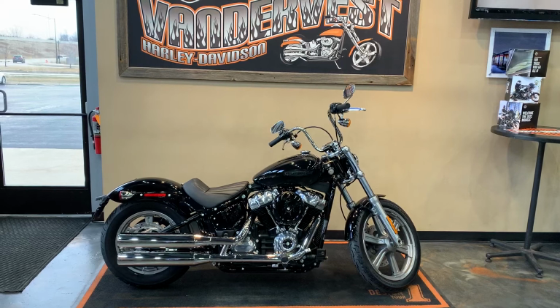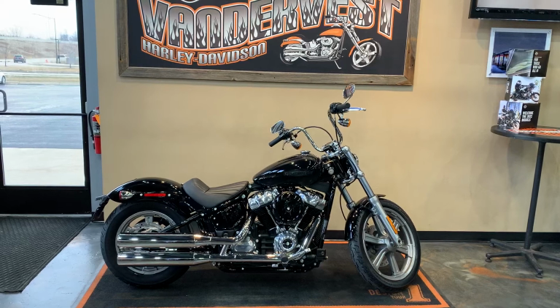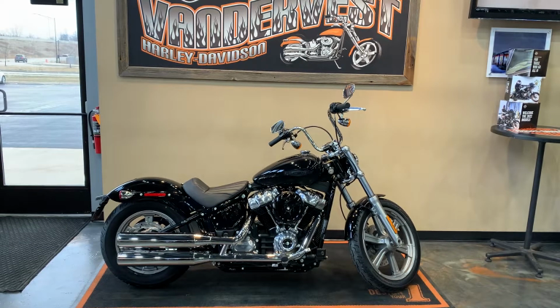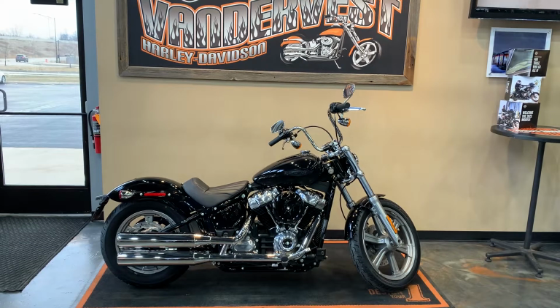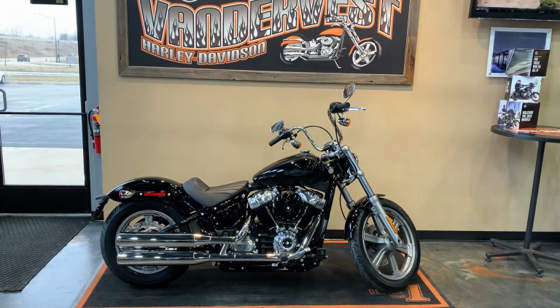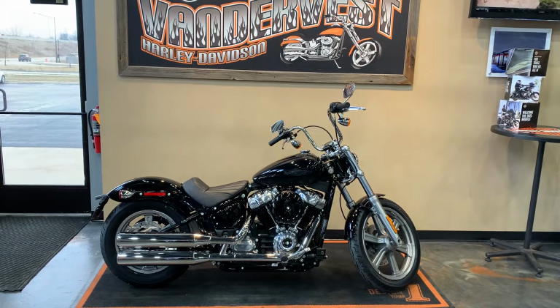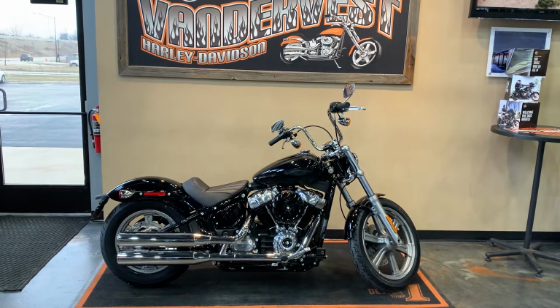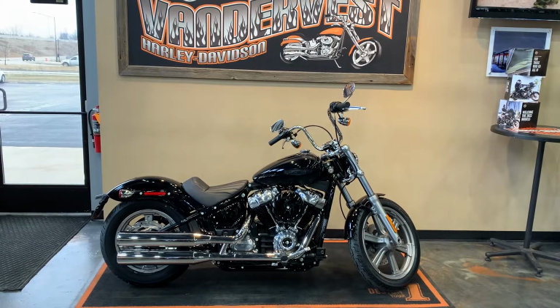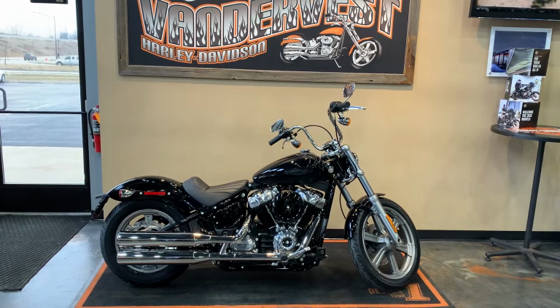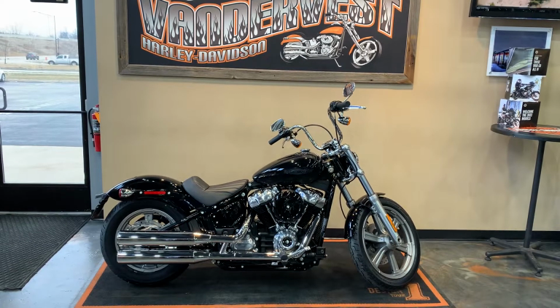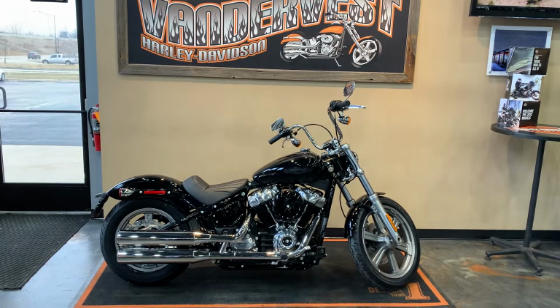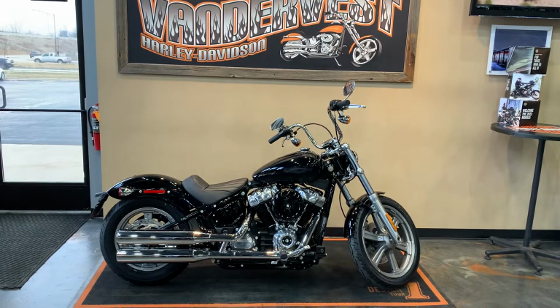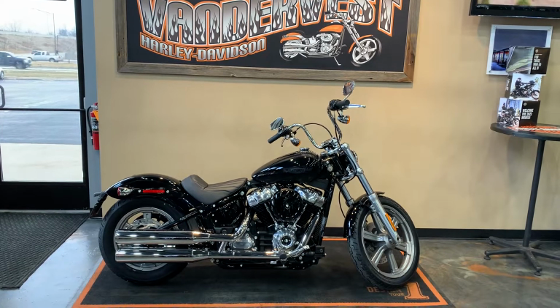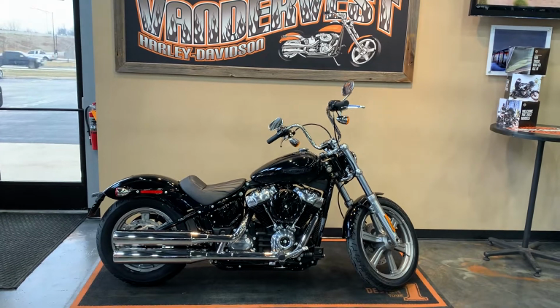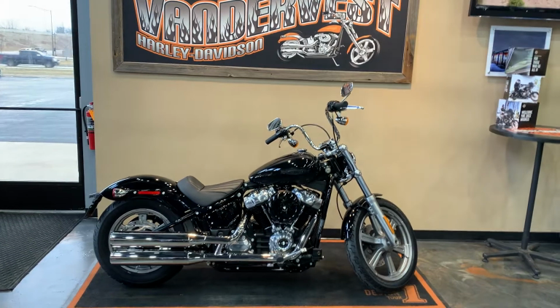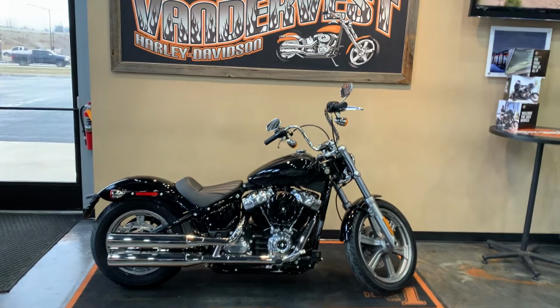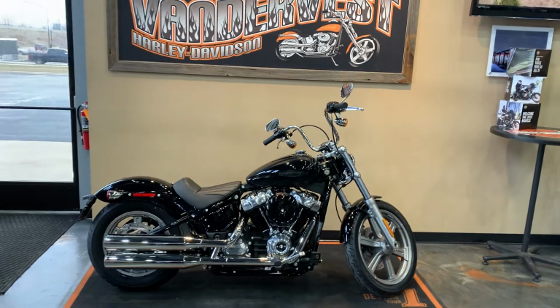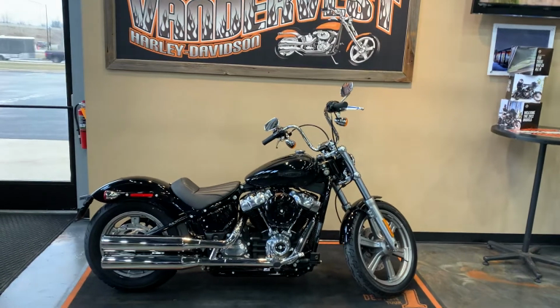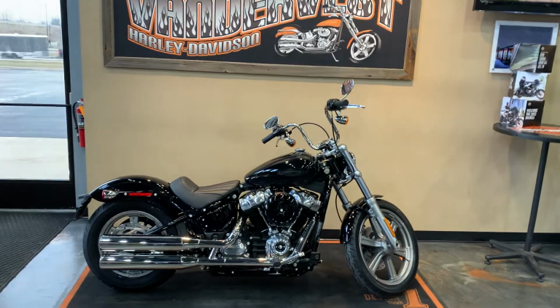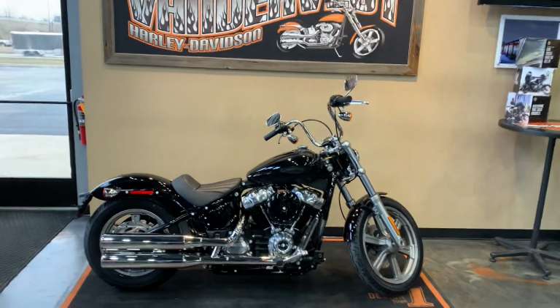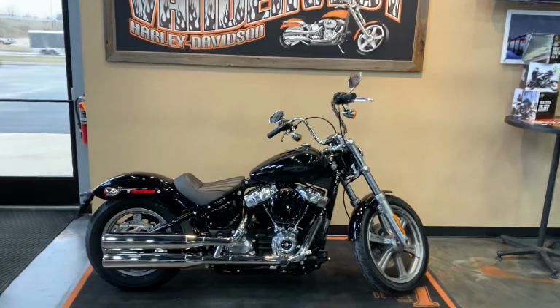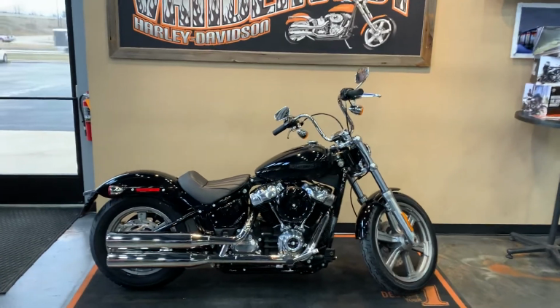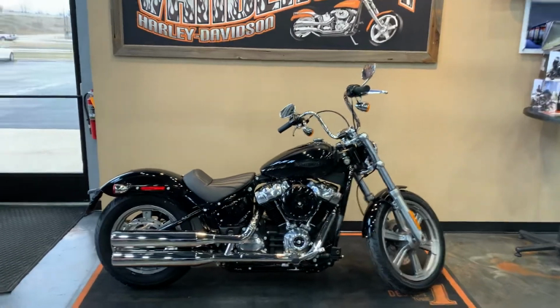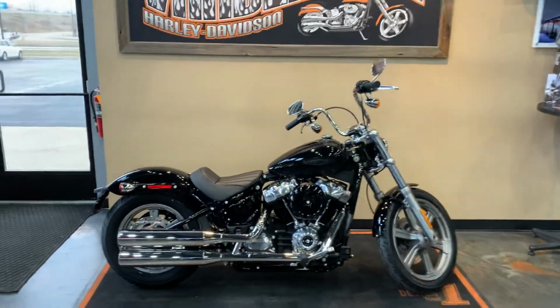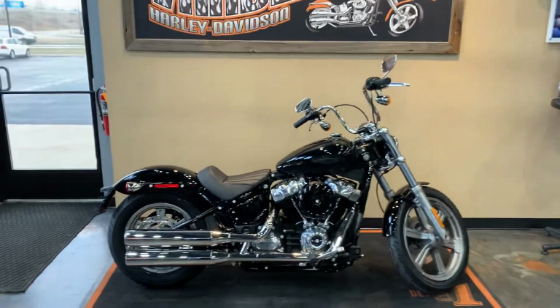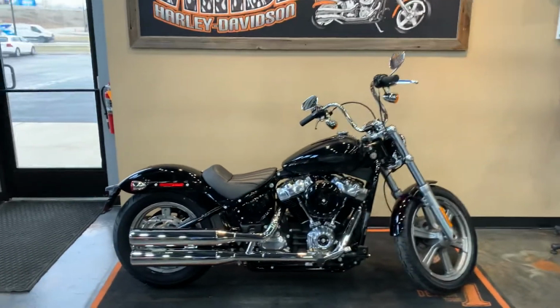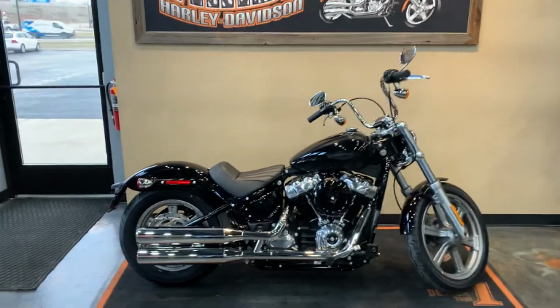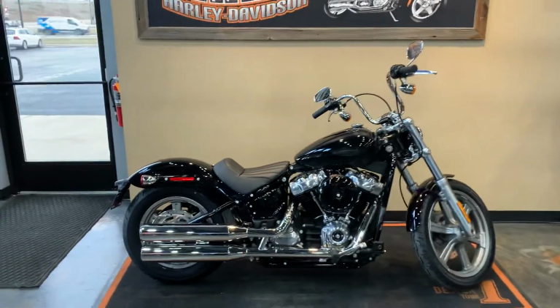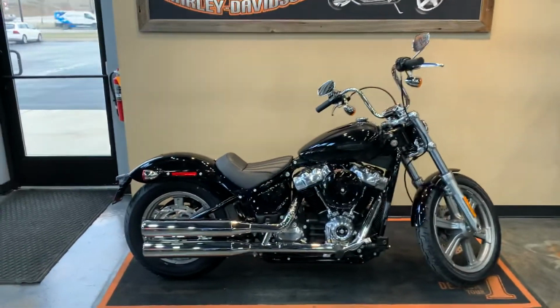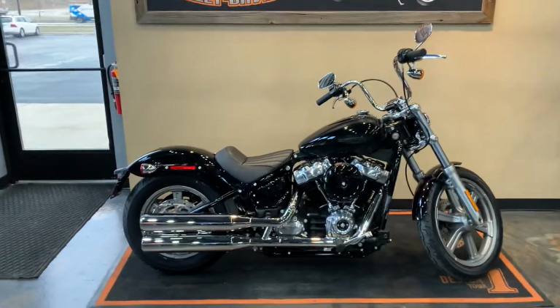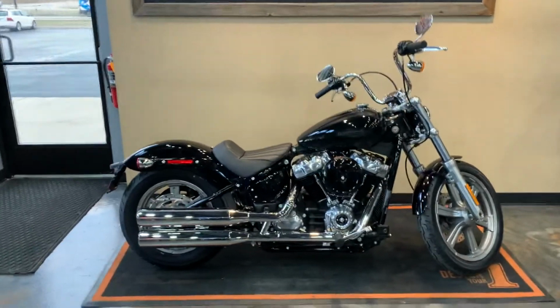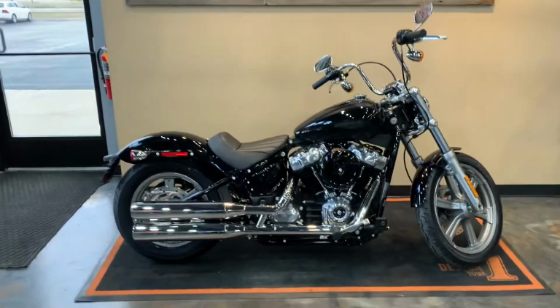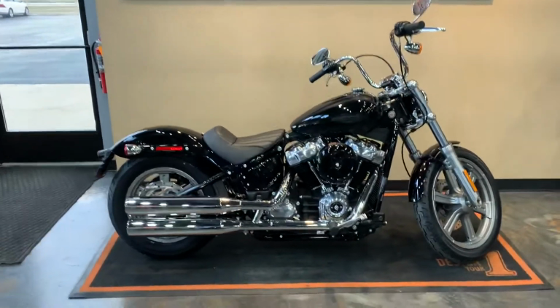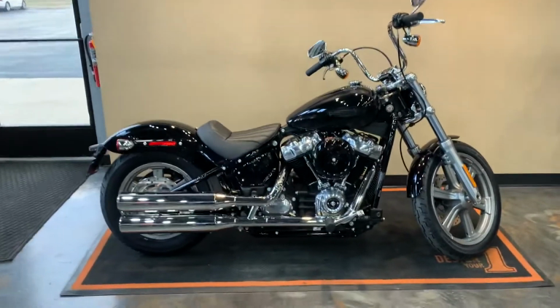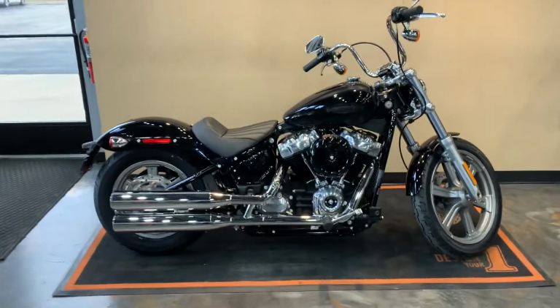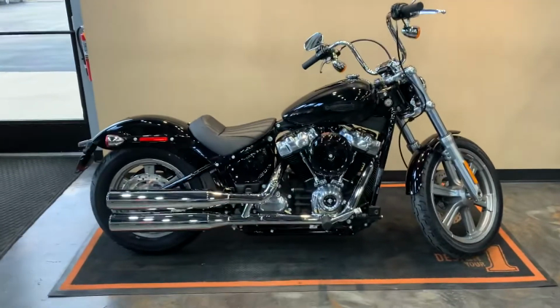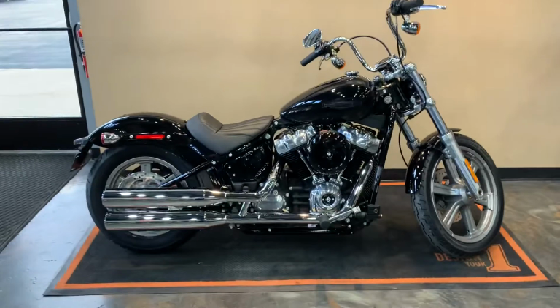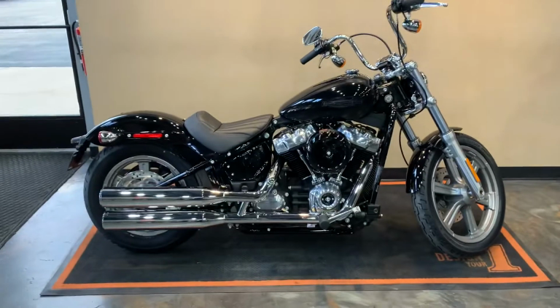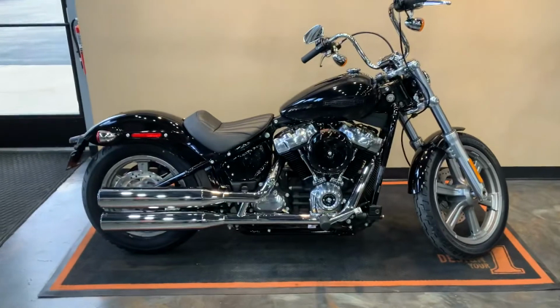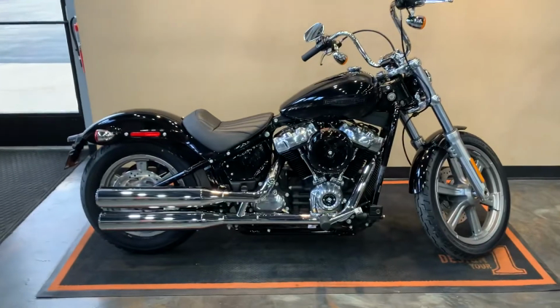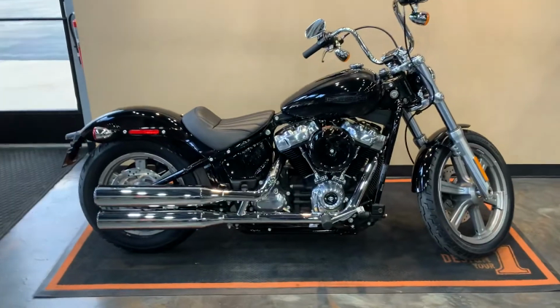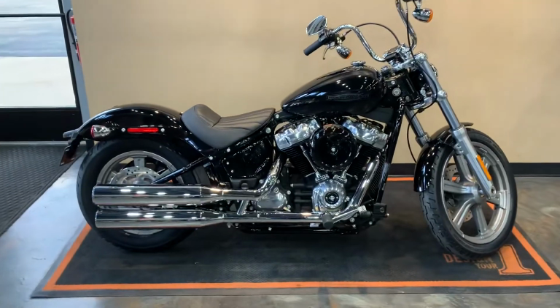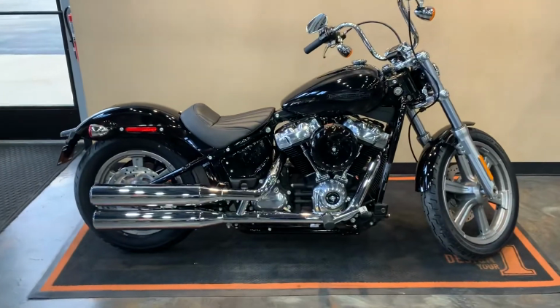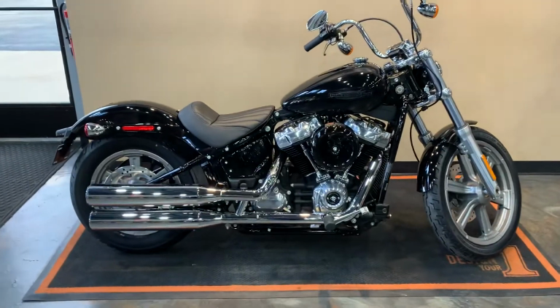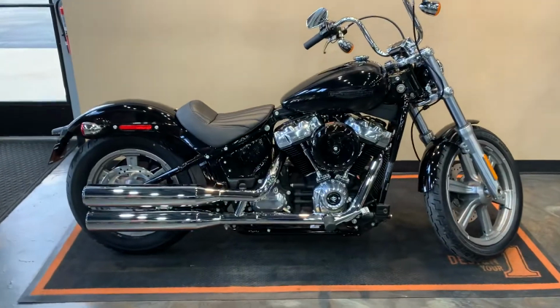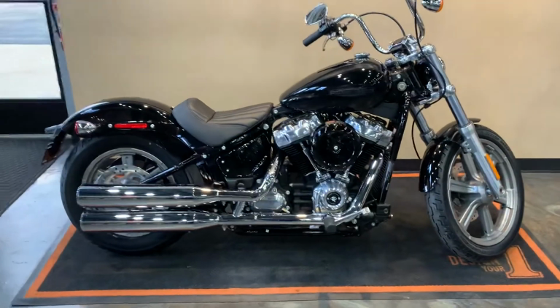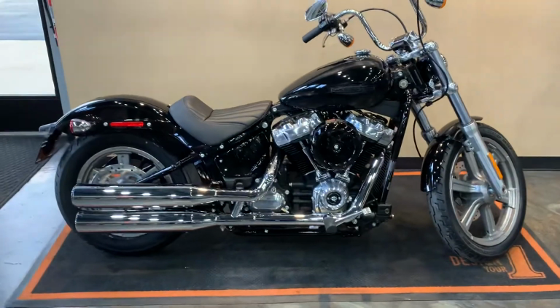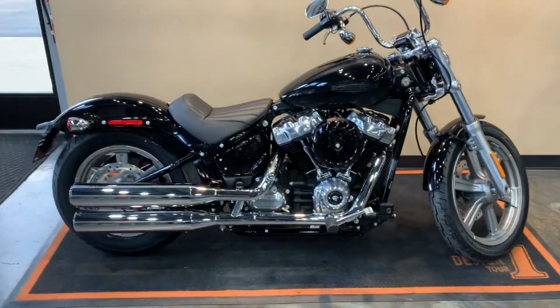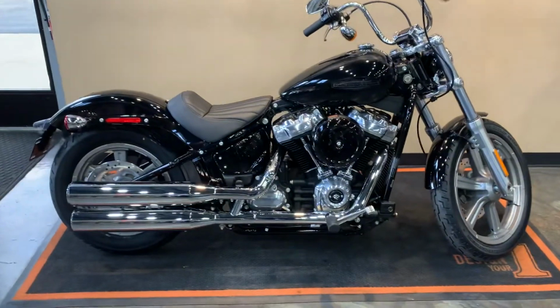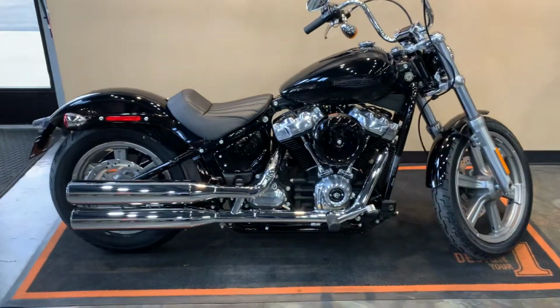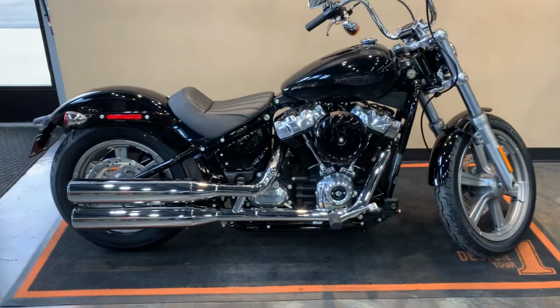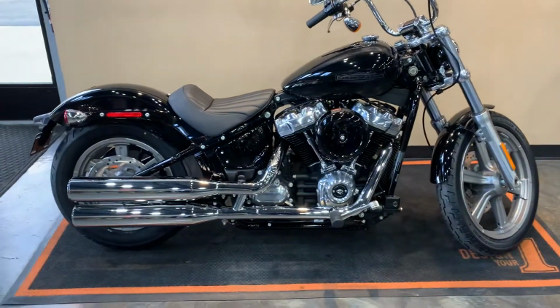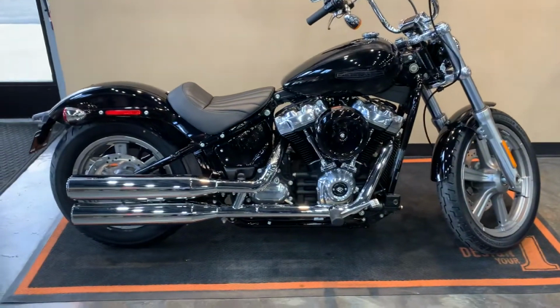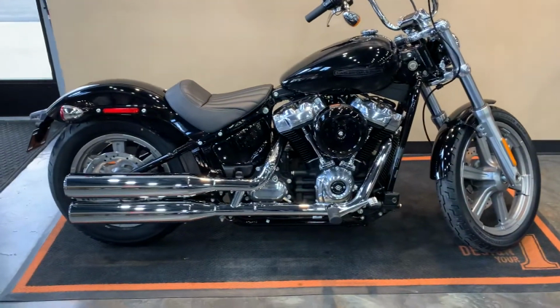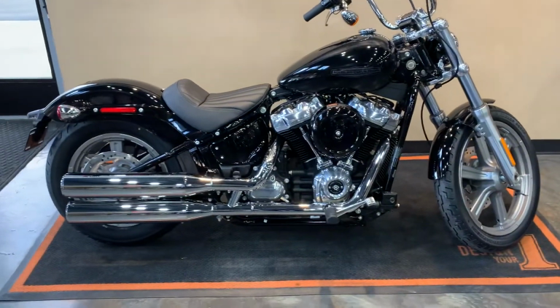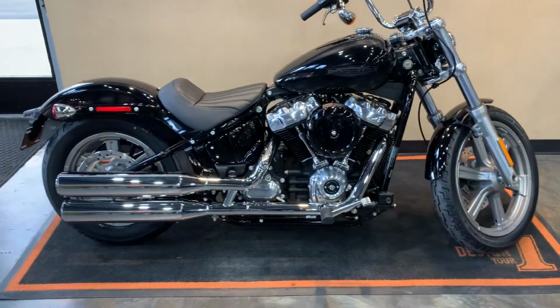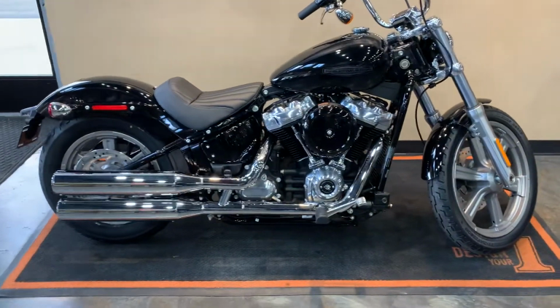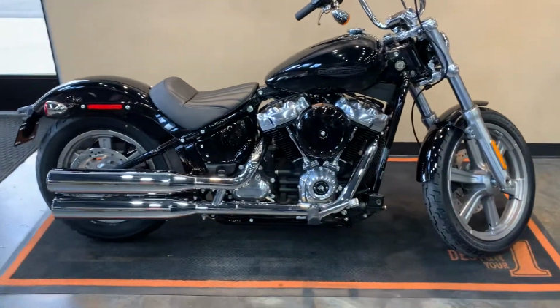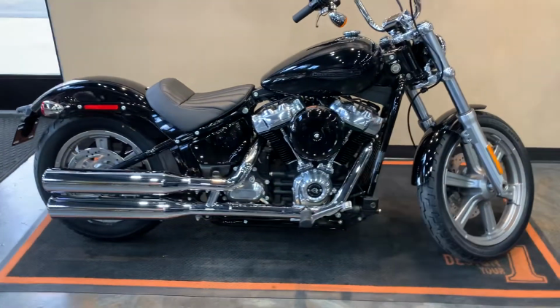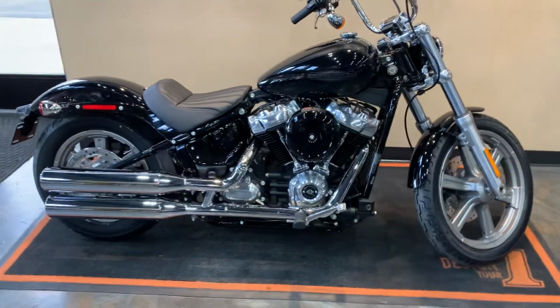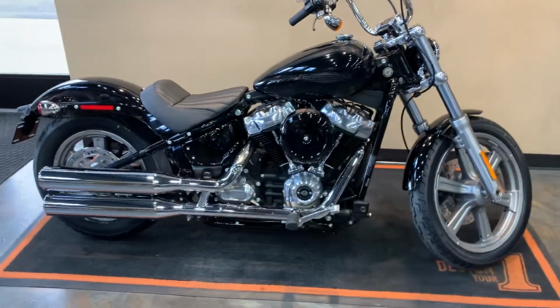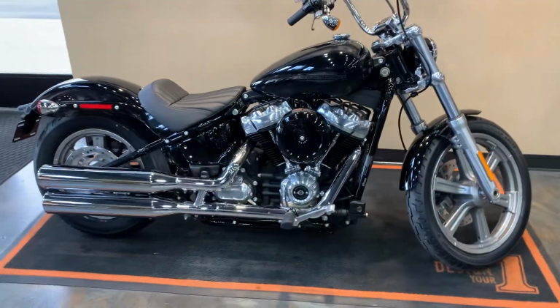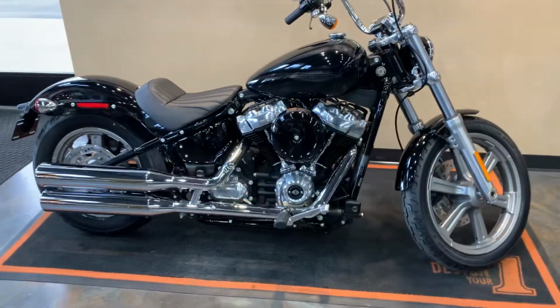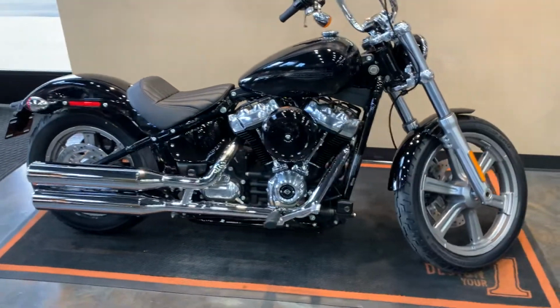Hello everybody, it's Peter from Van Avers Harley-Davidson. Just got ourselves a new 22 Softail Standard, so I wanted to show it to you.